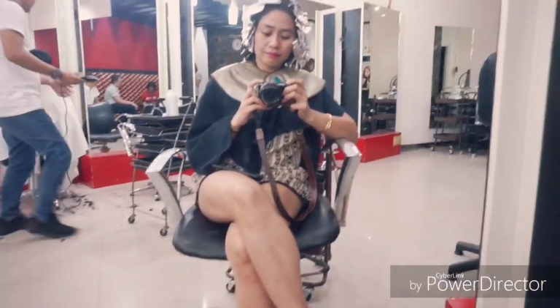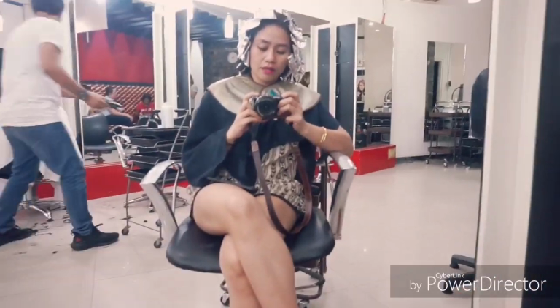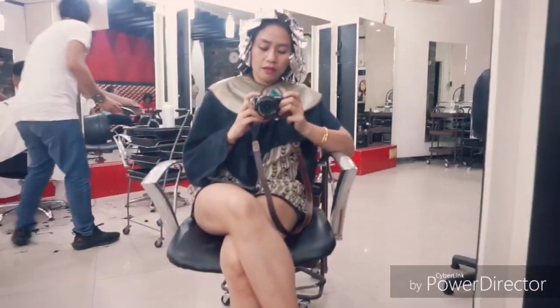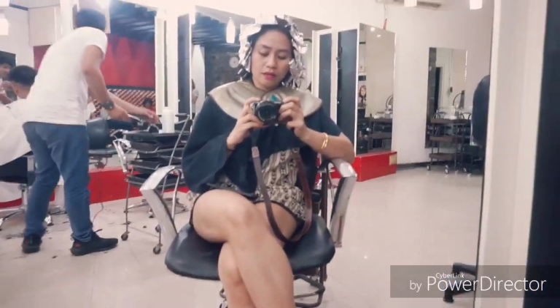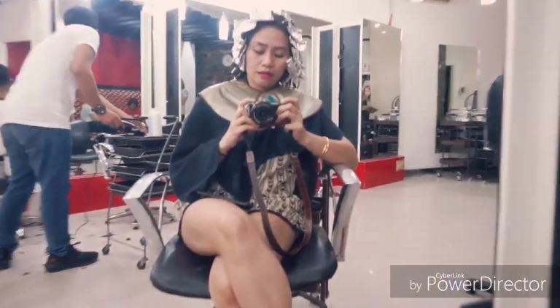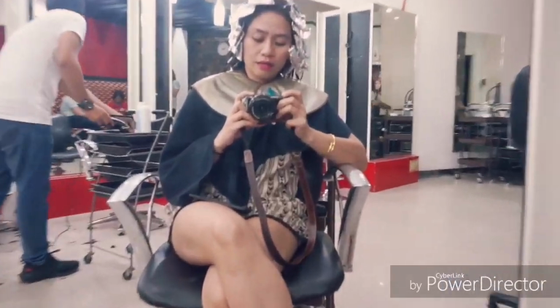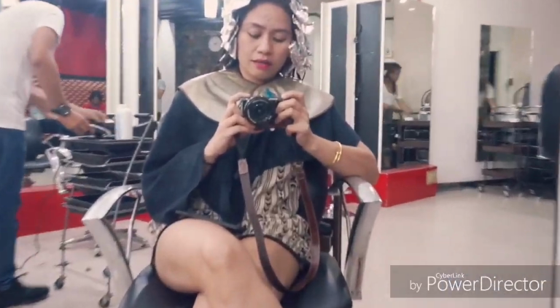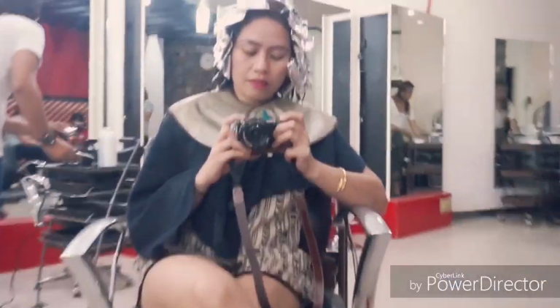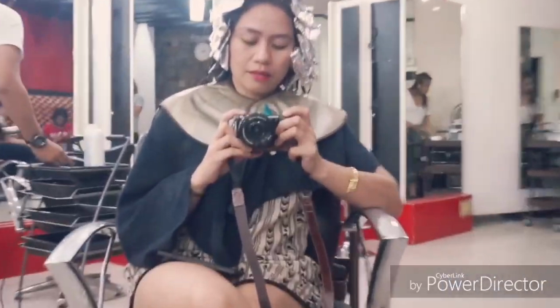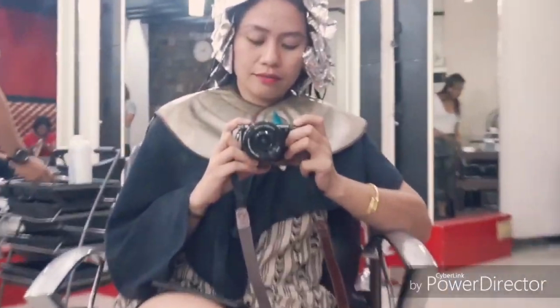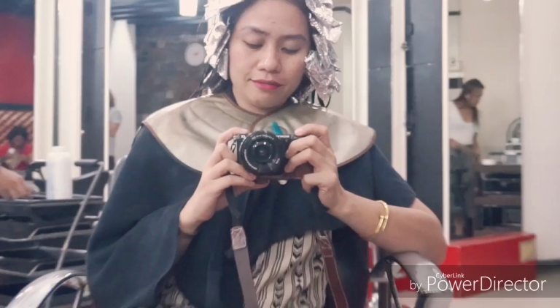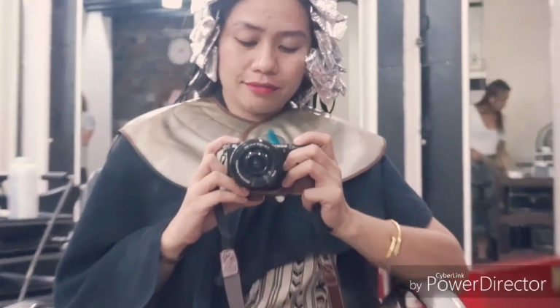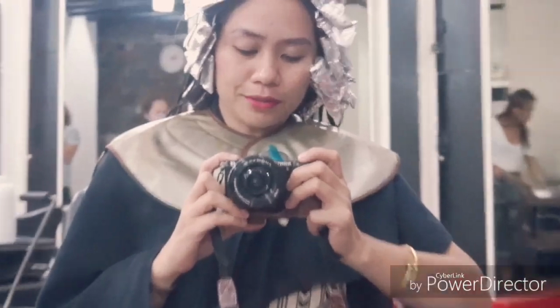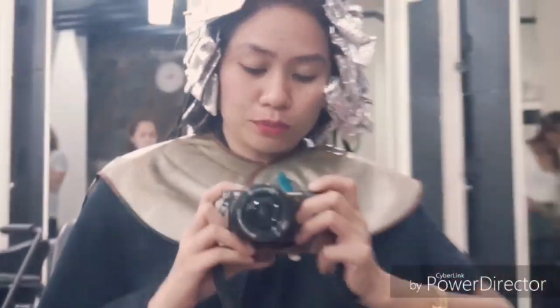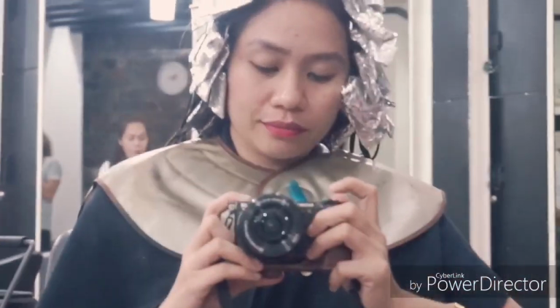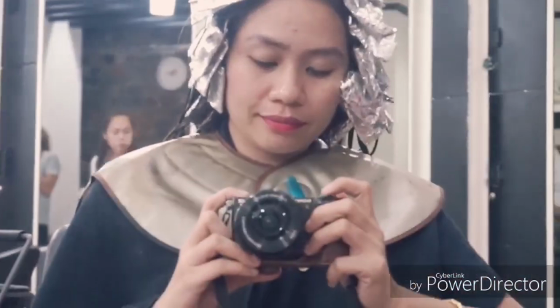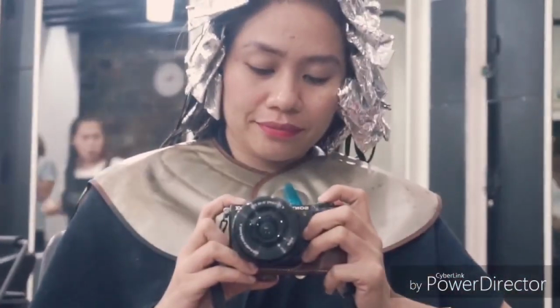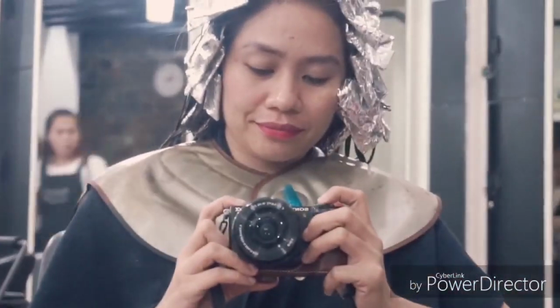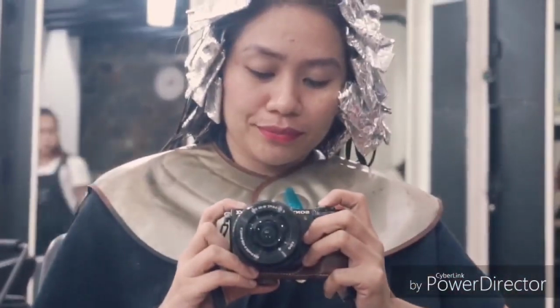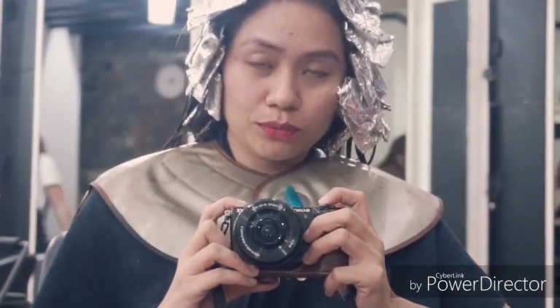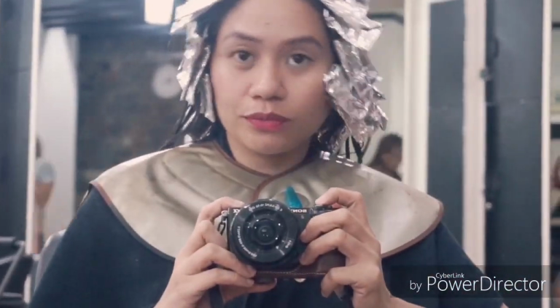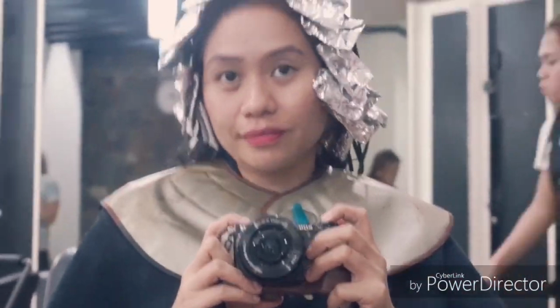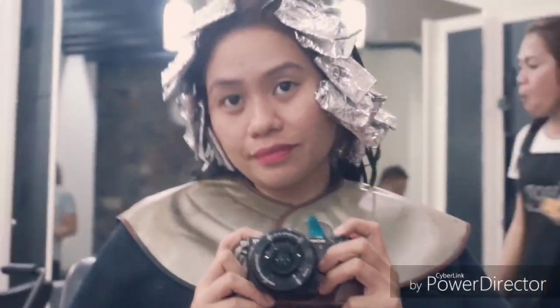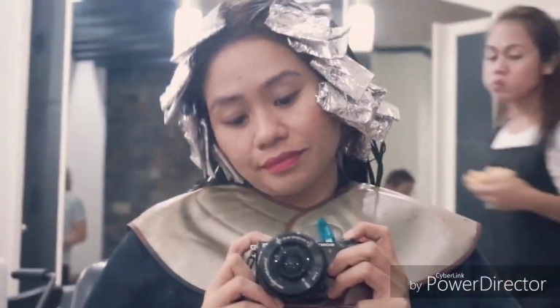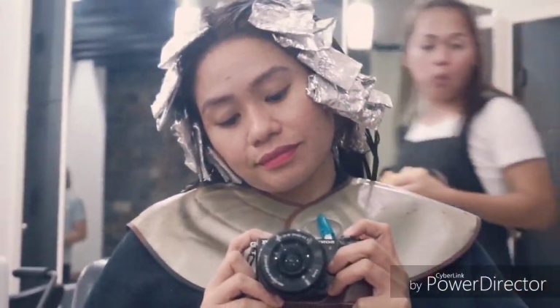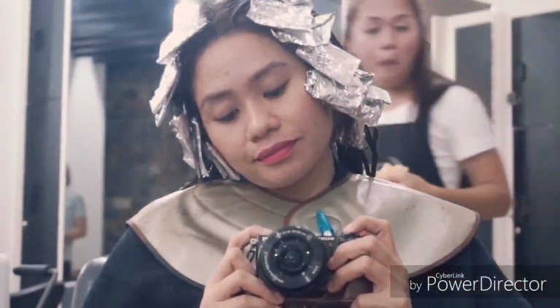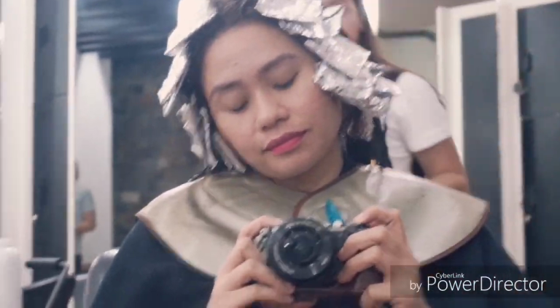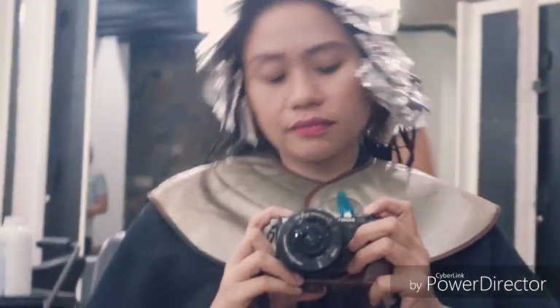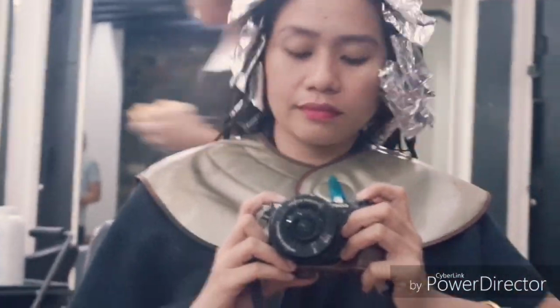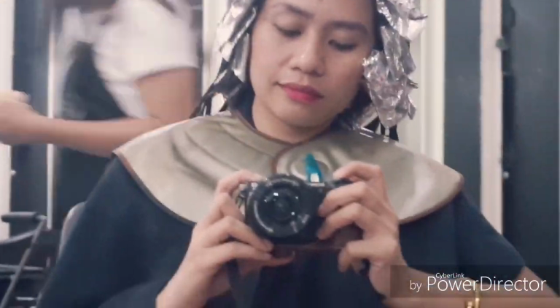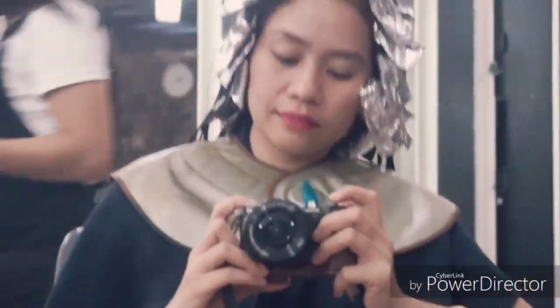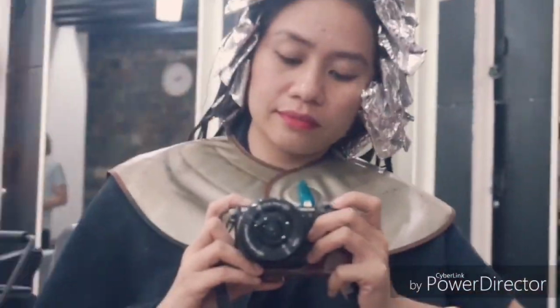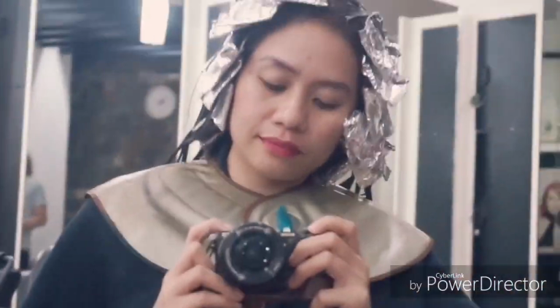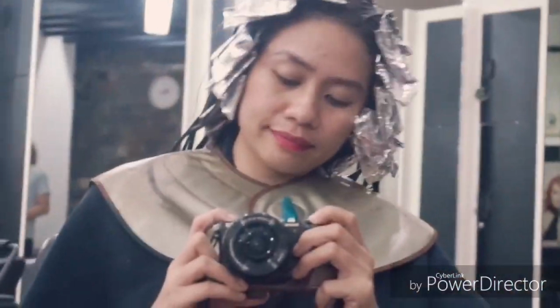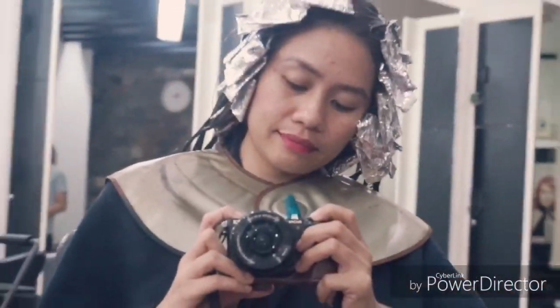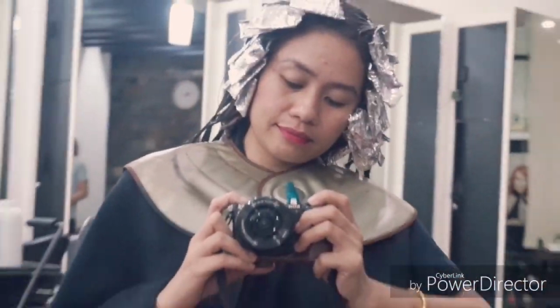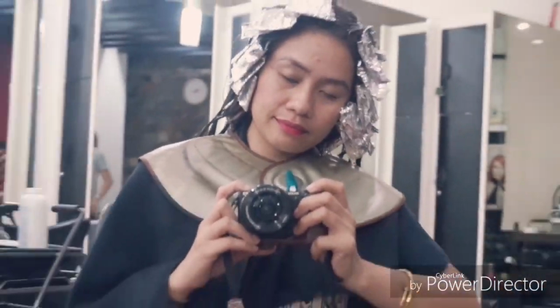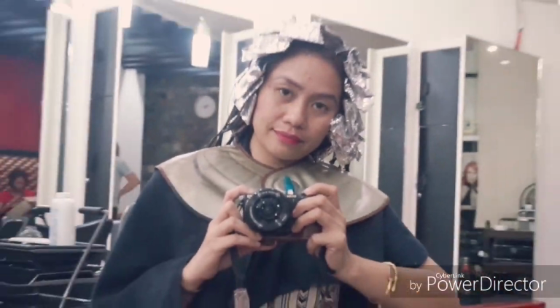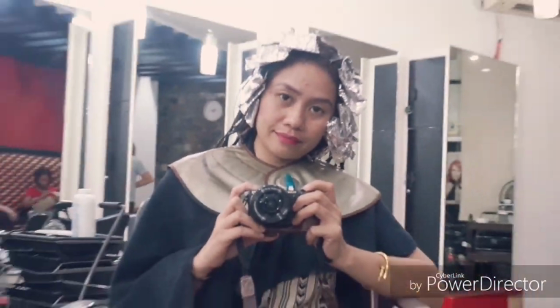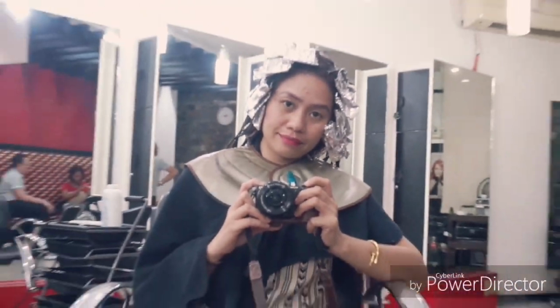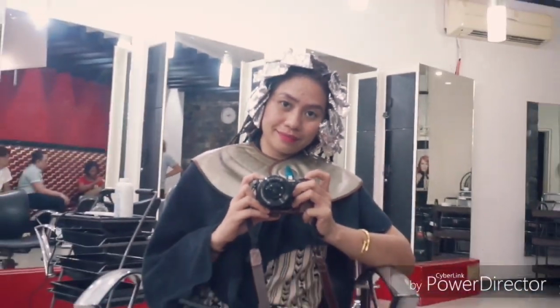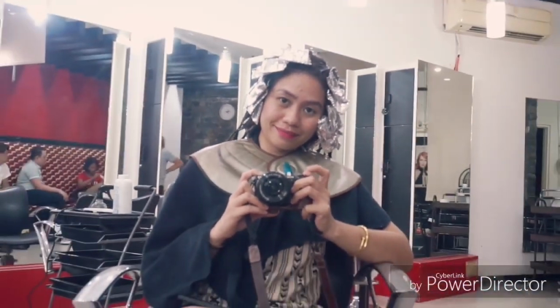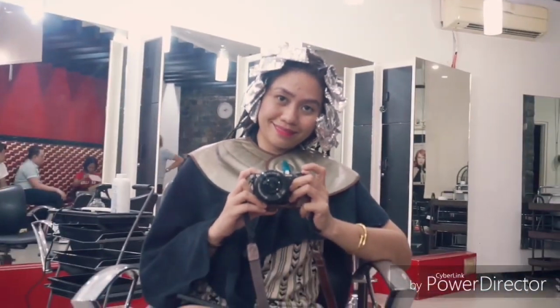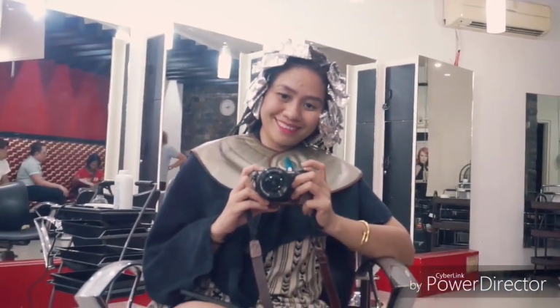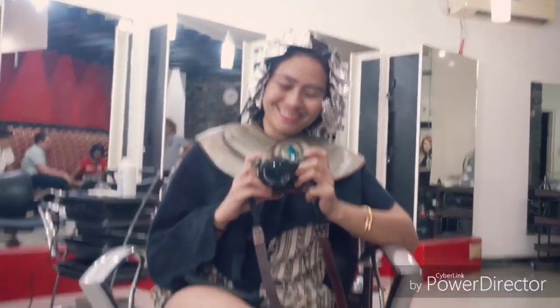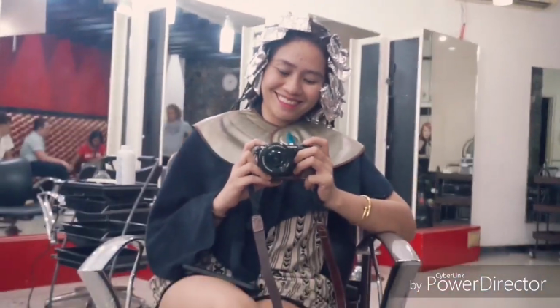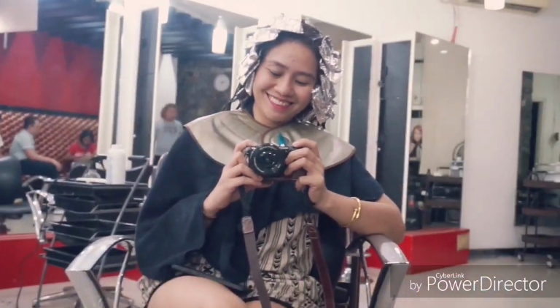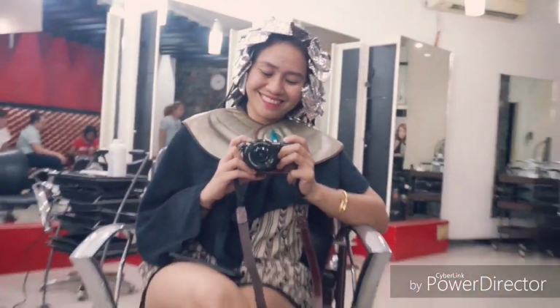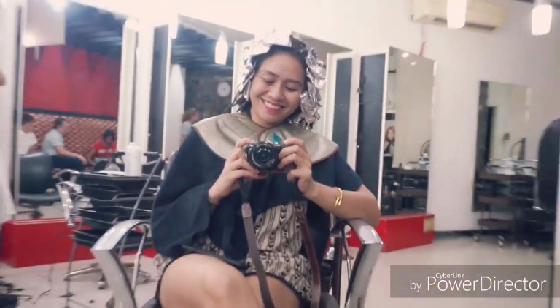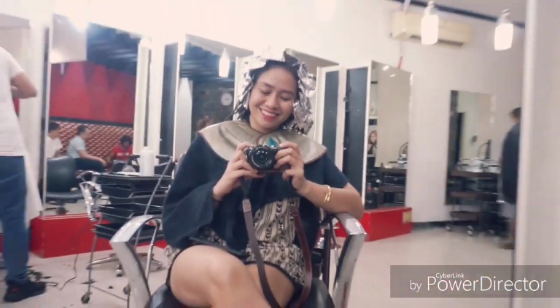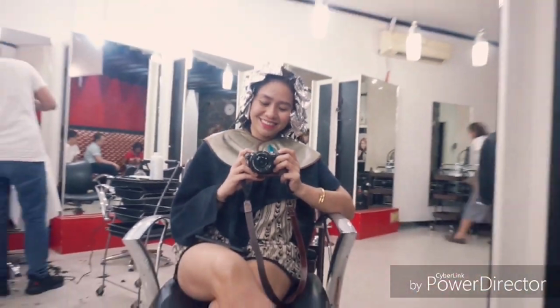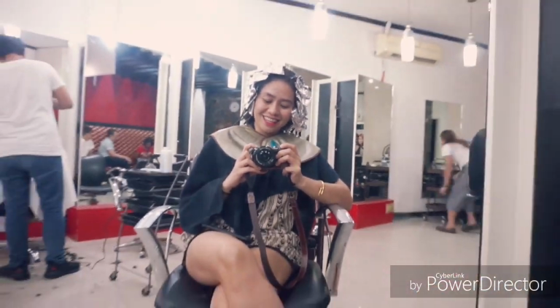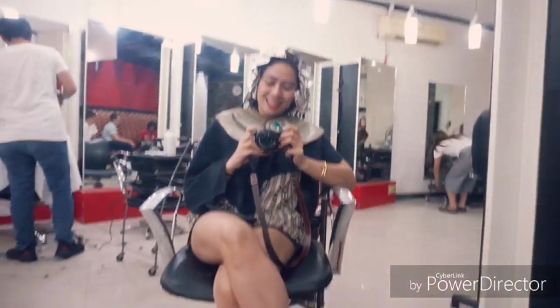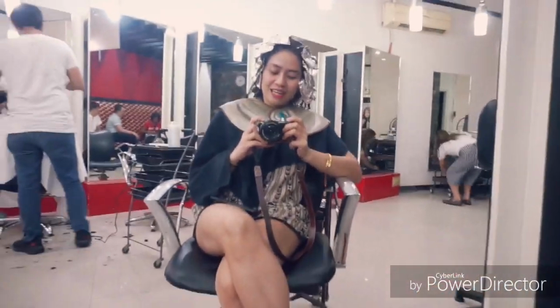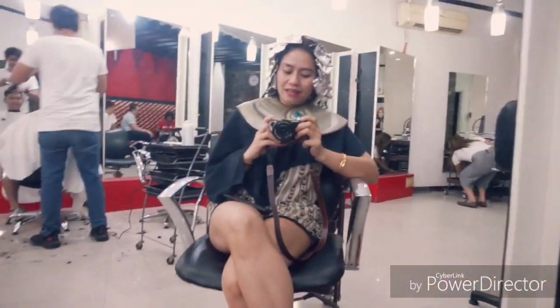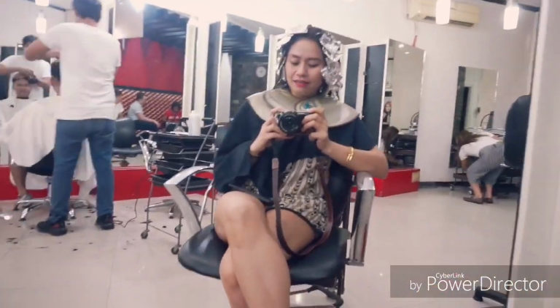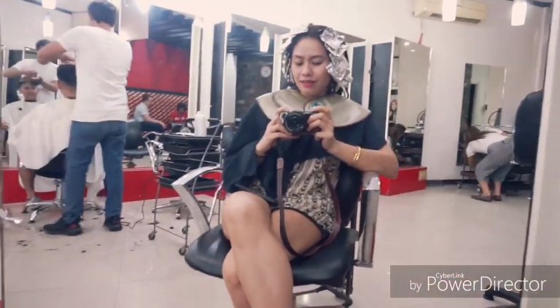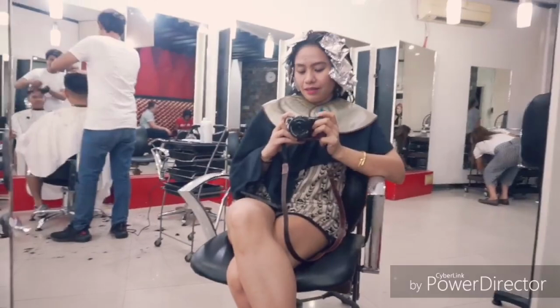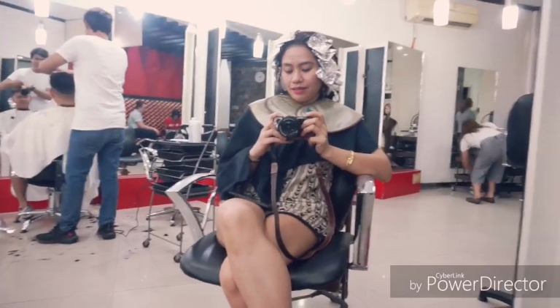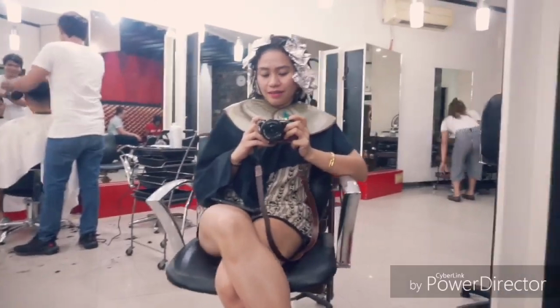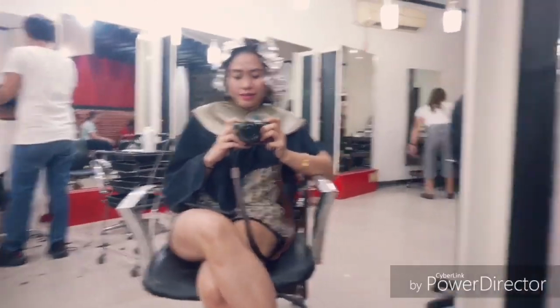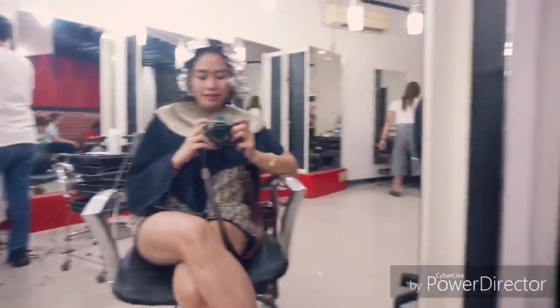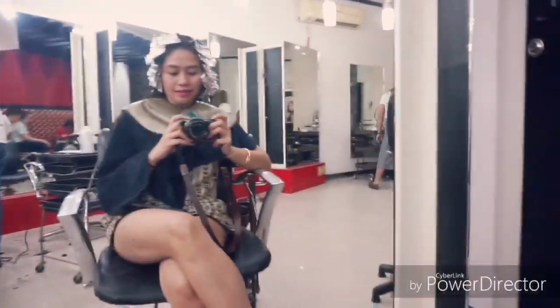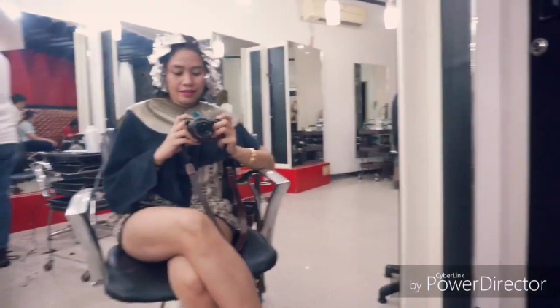After sectioning the parts of your hair that you want to be highlighted, you need to wait for 30 minutes.